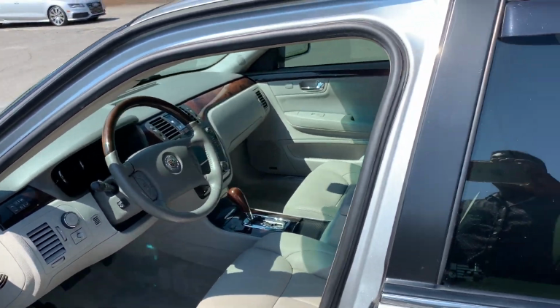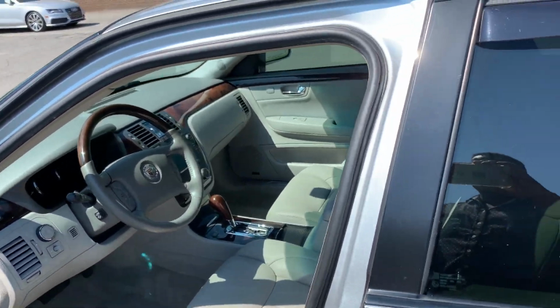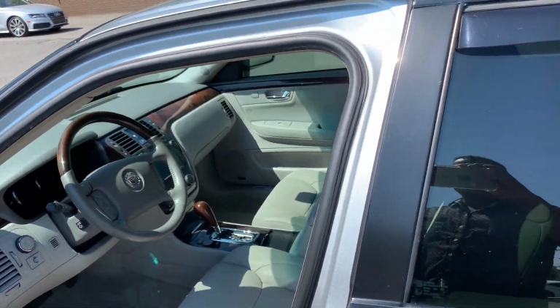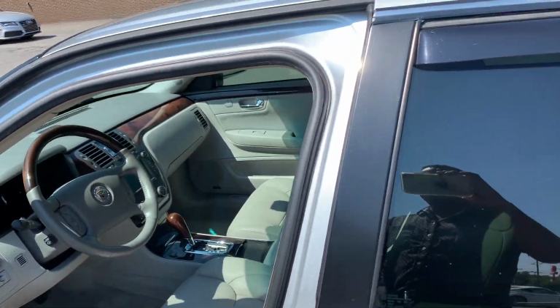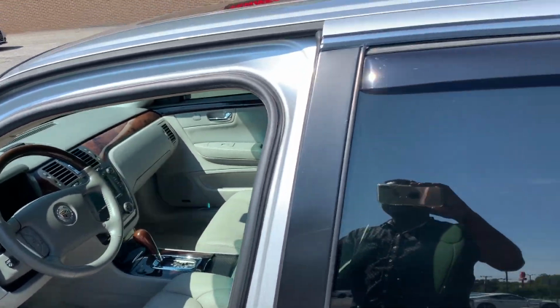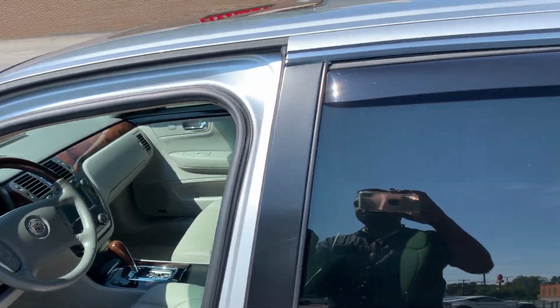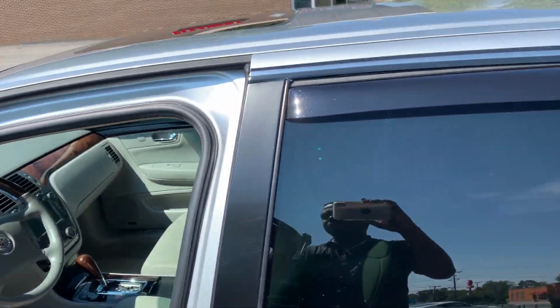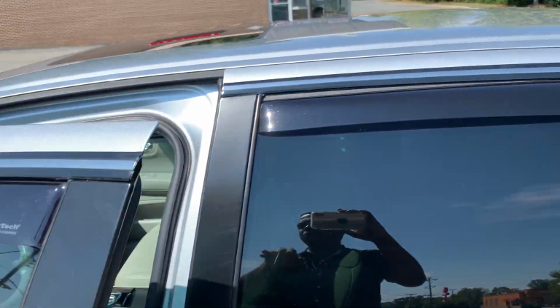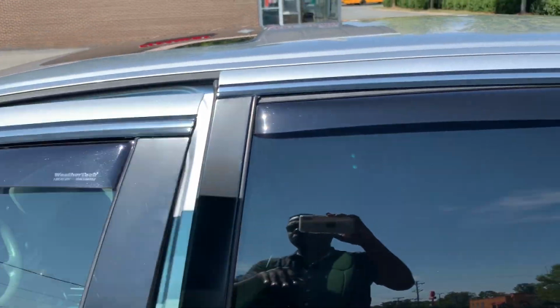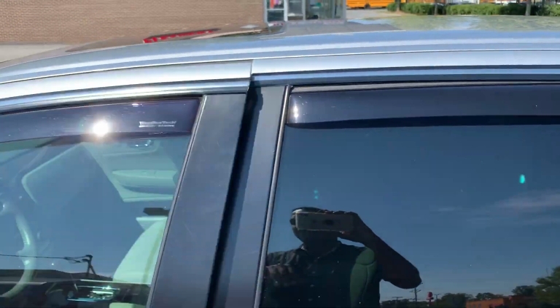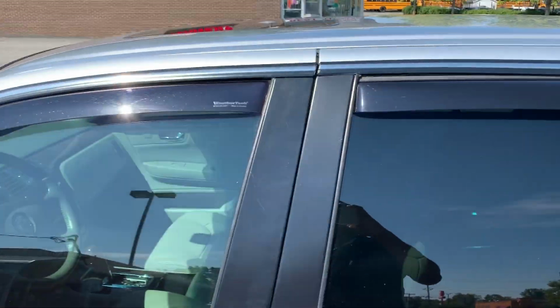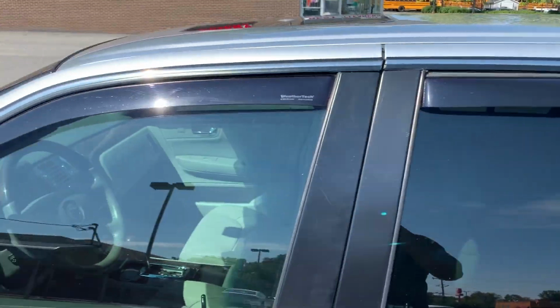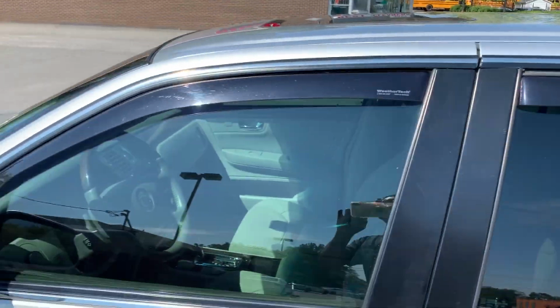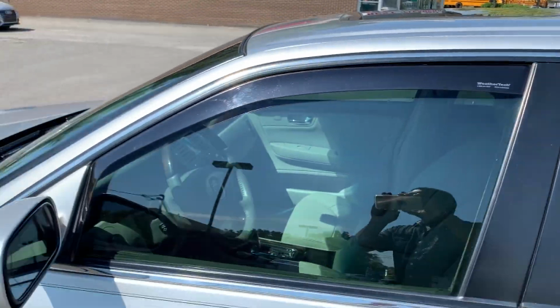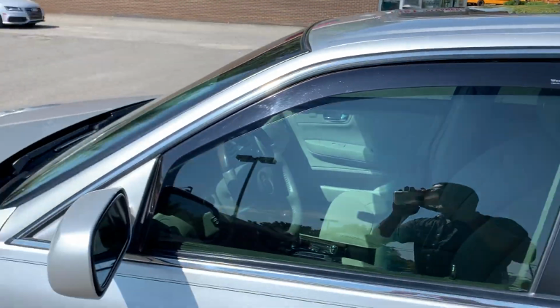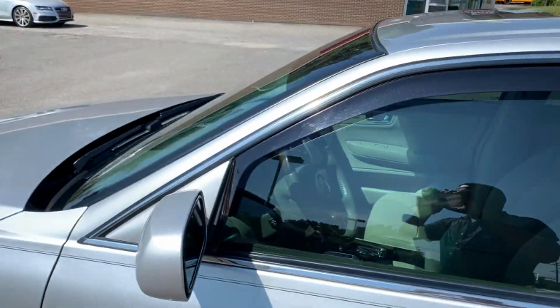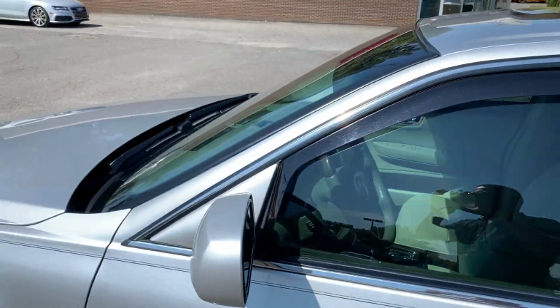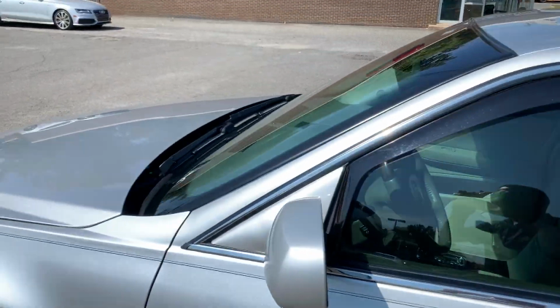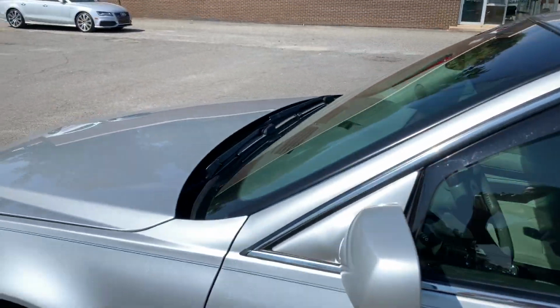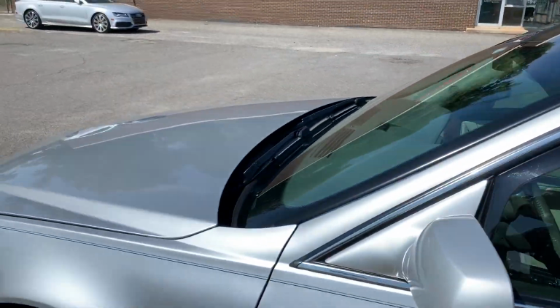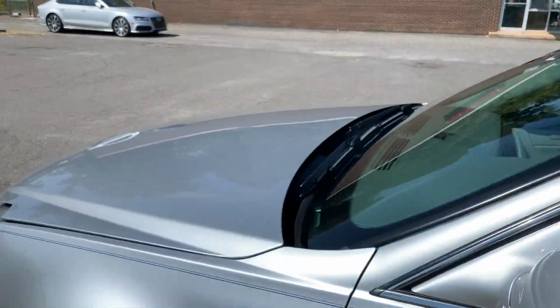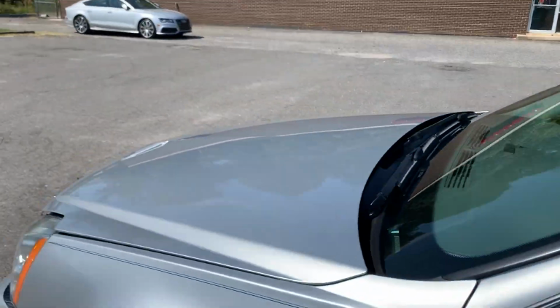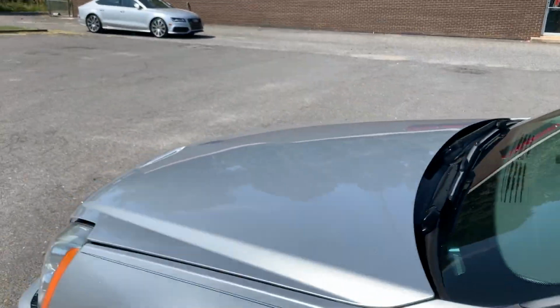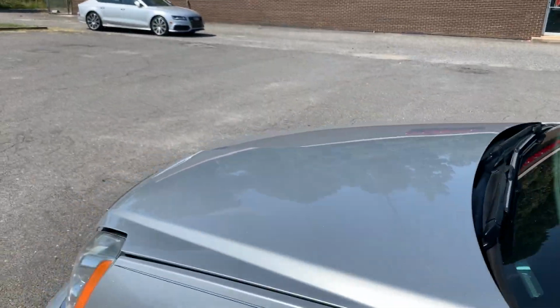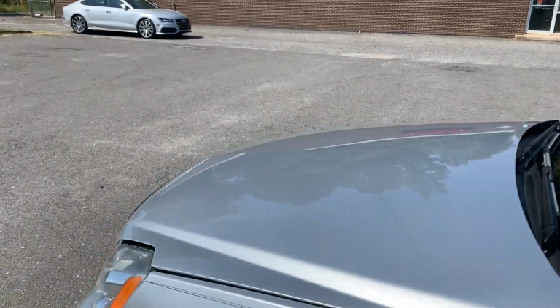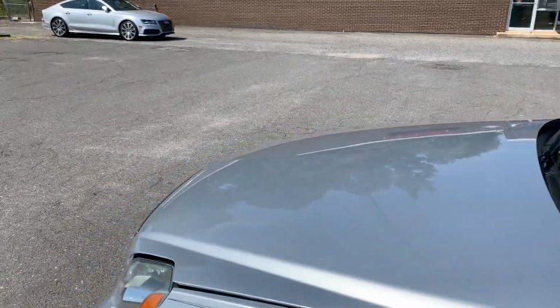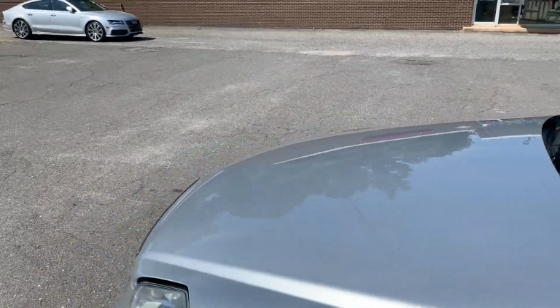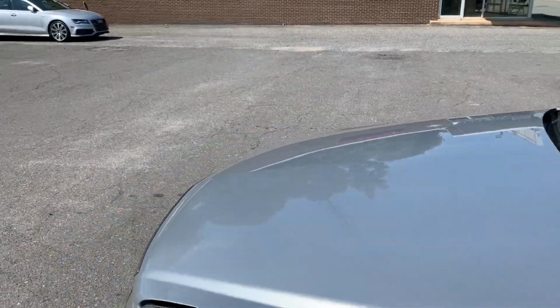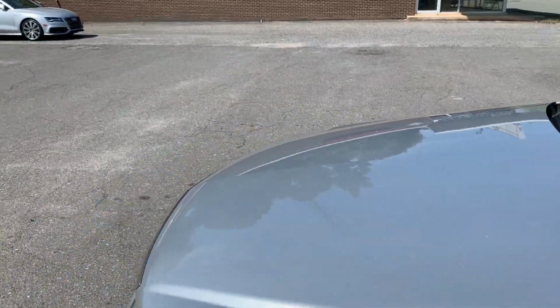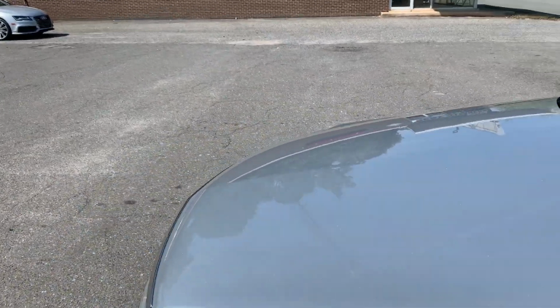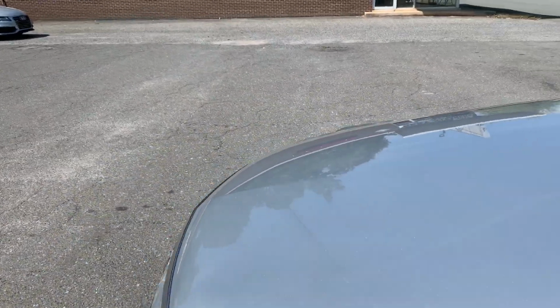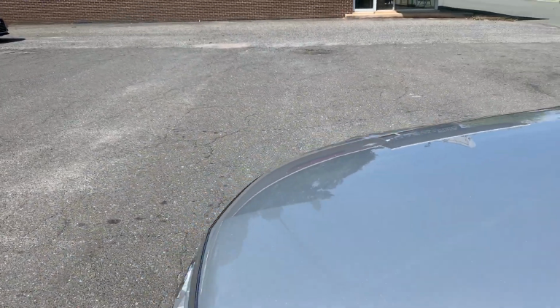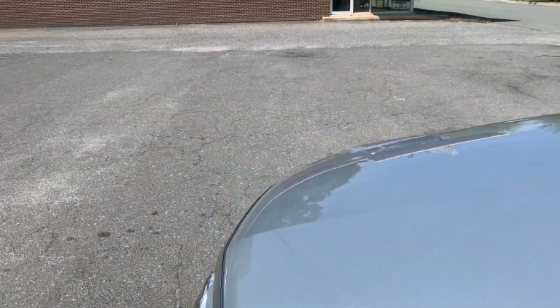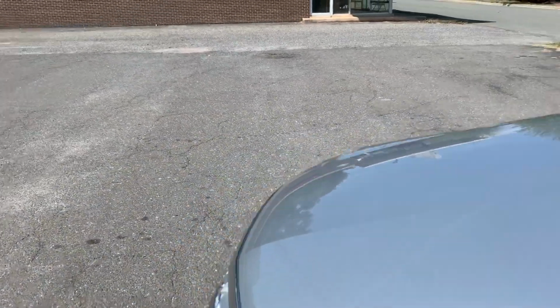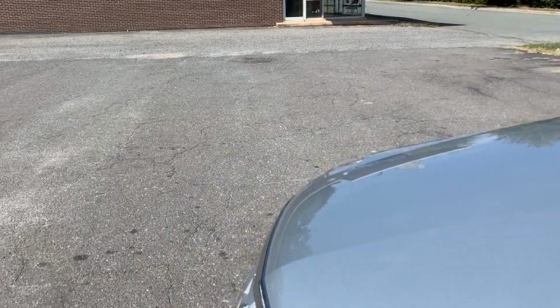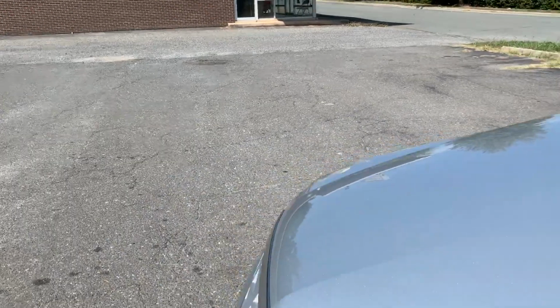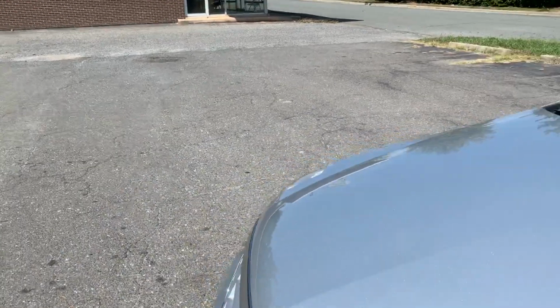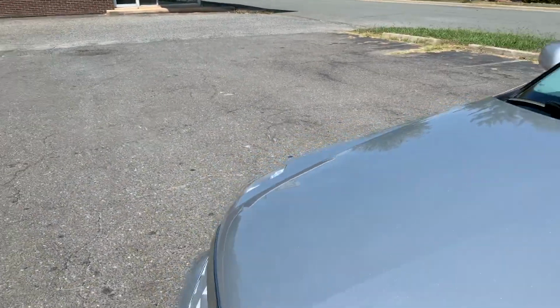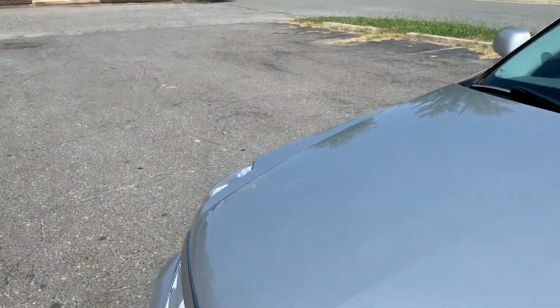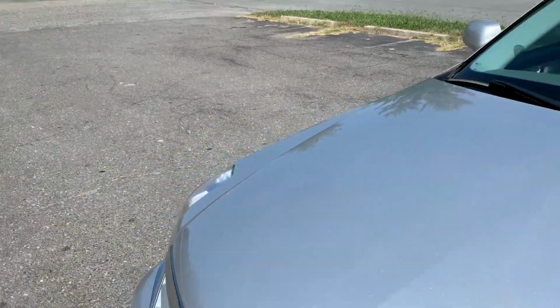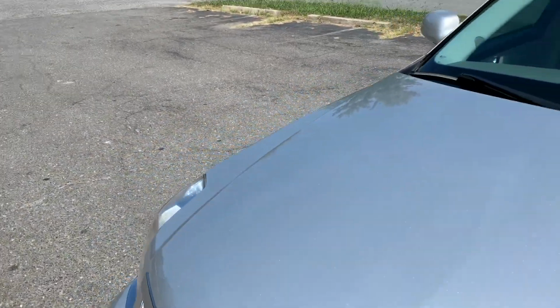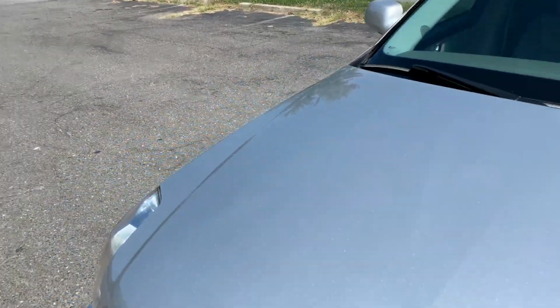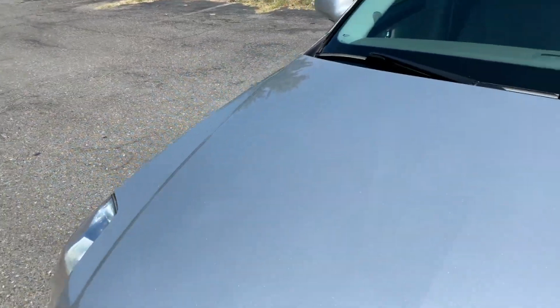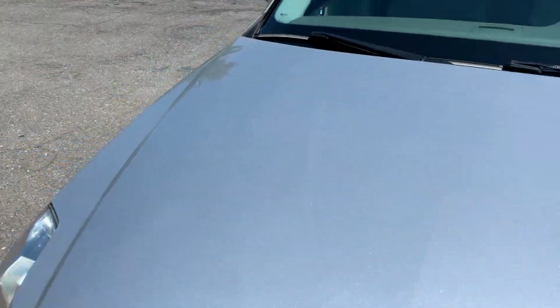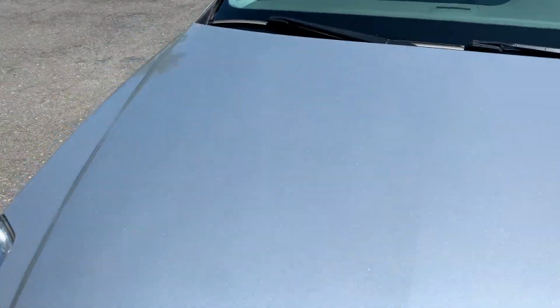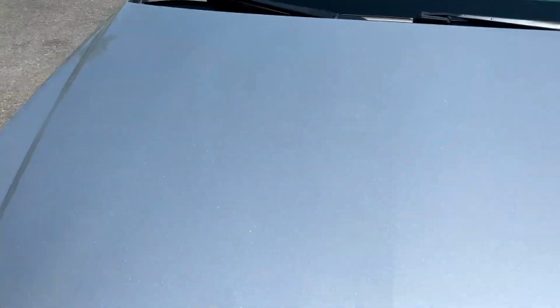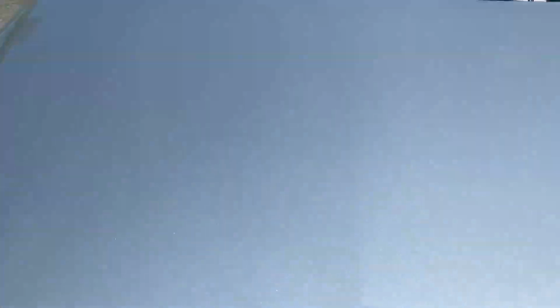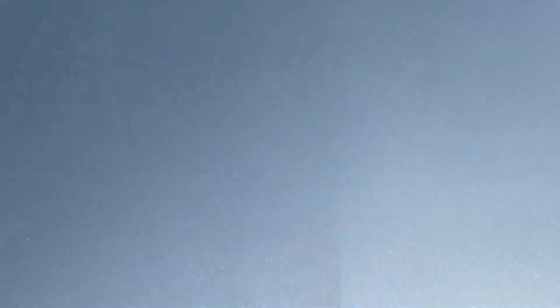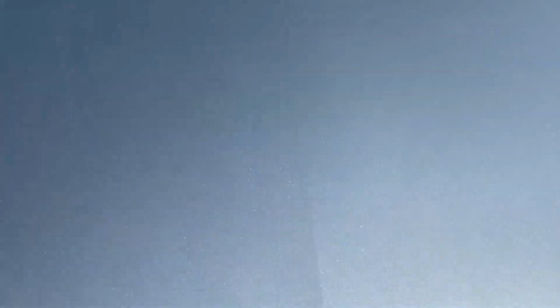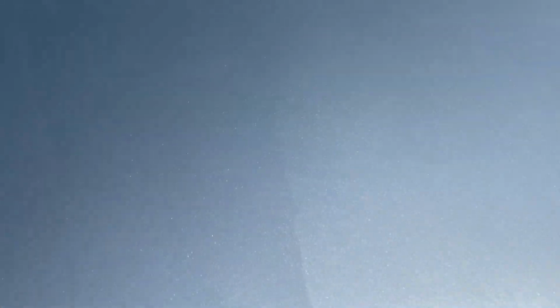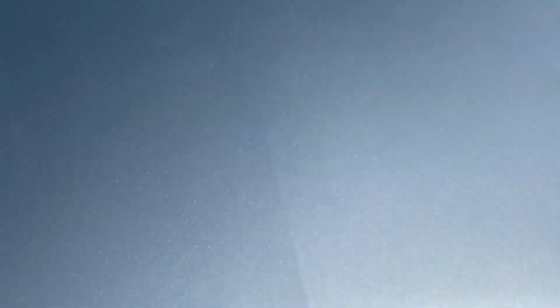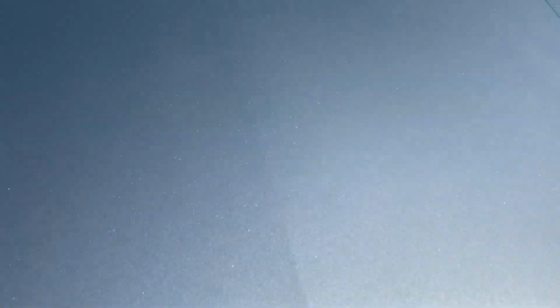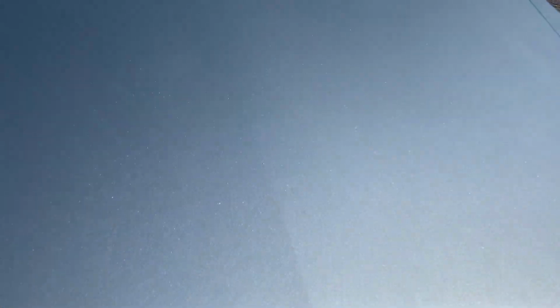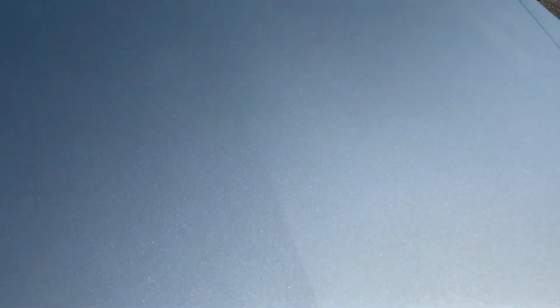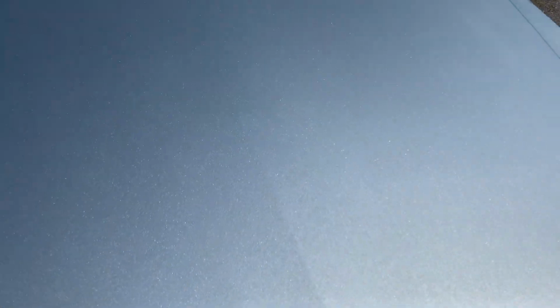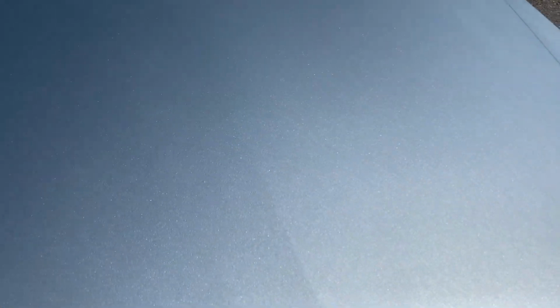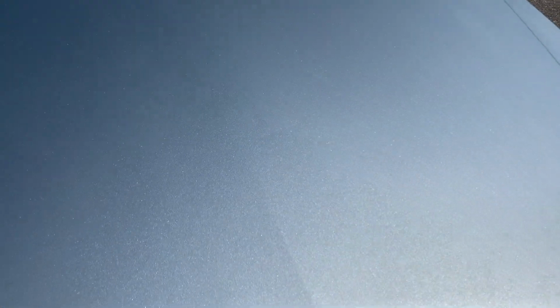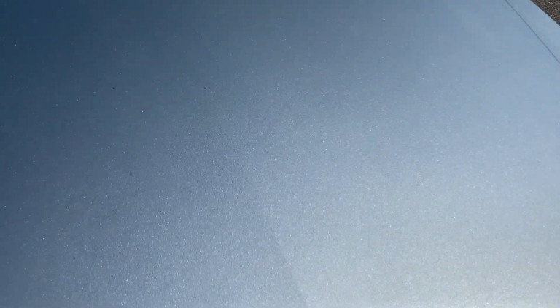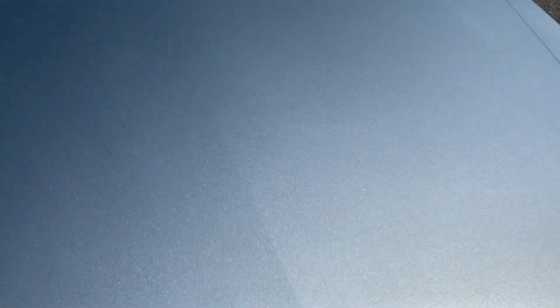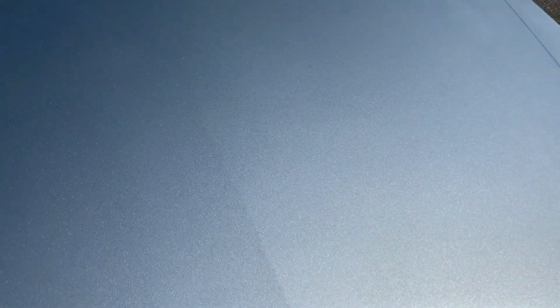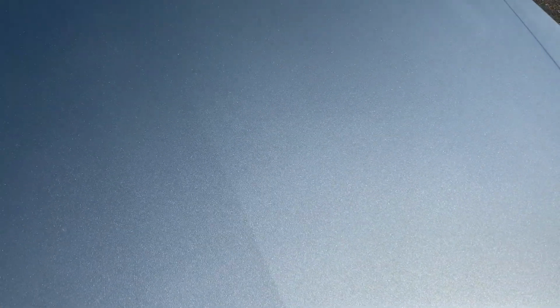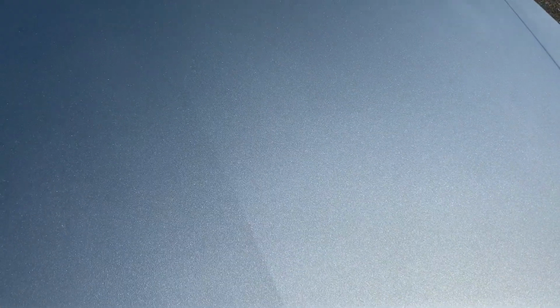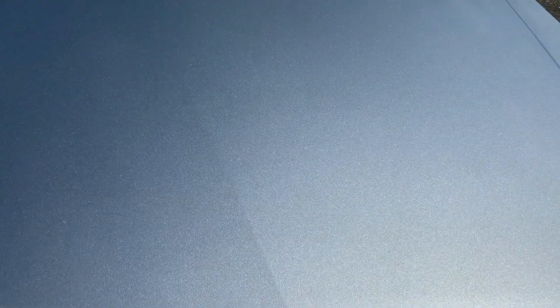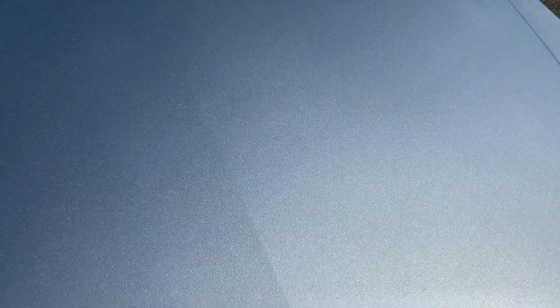Very smooth driving vehicle, very quiet and sound. Paint is just like I said, amazing on this car.